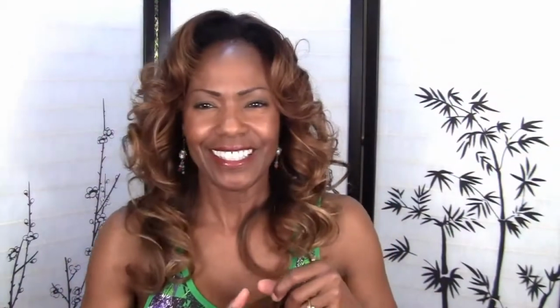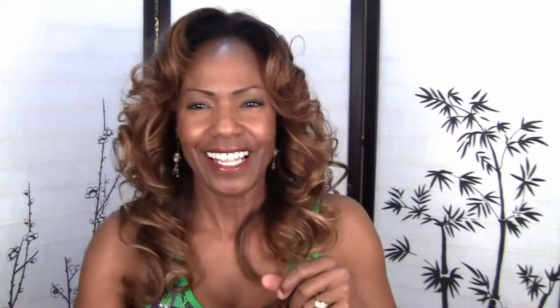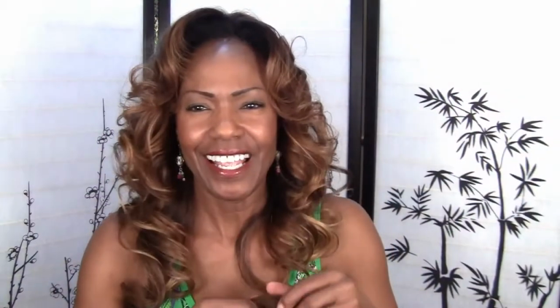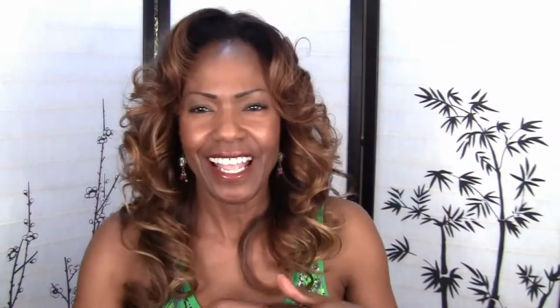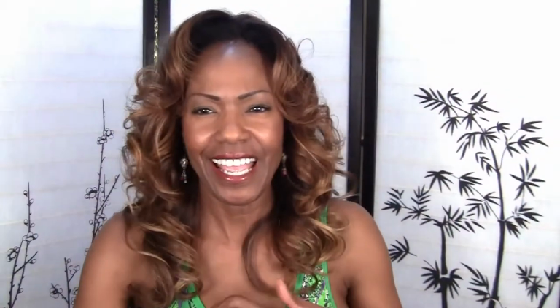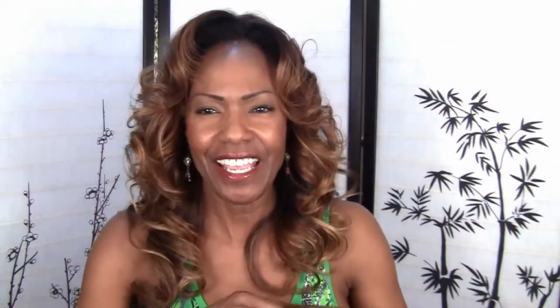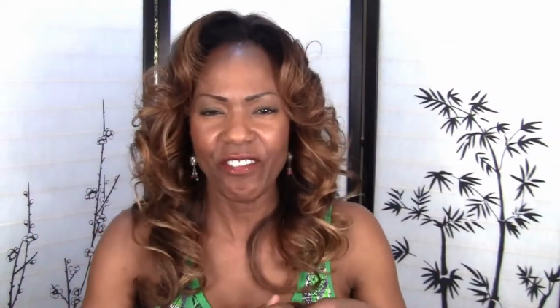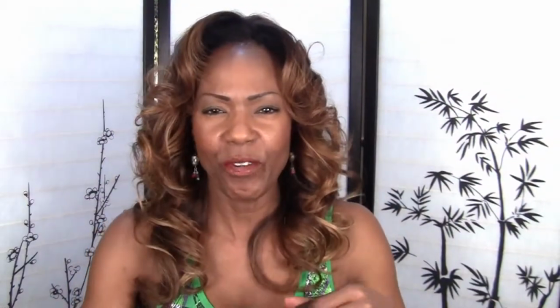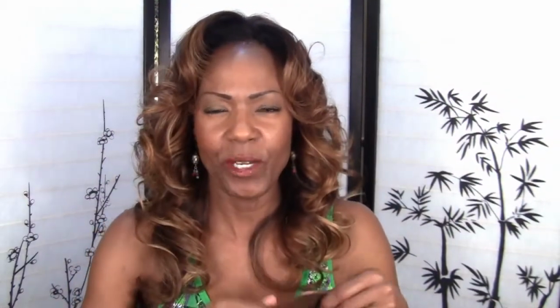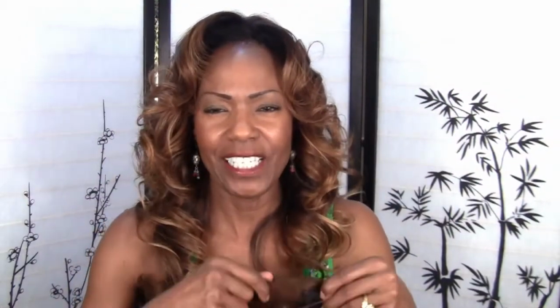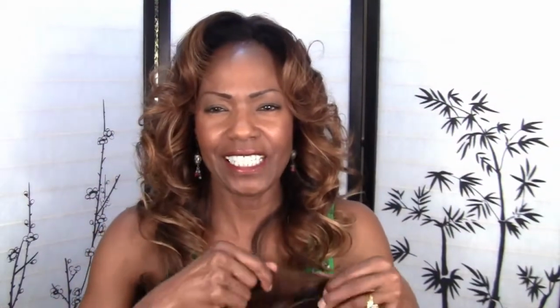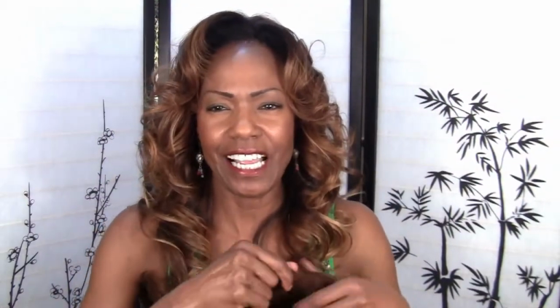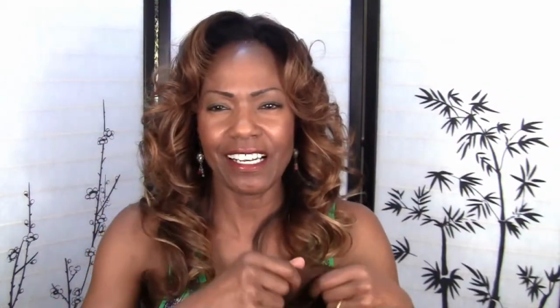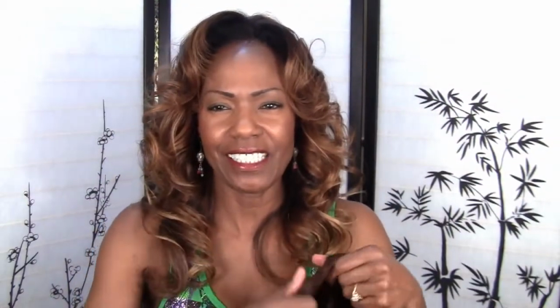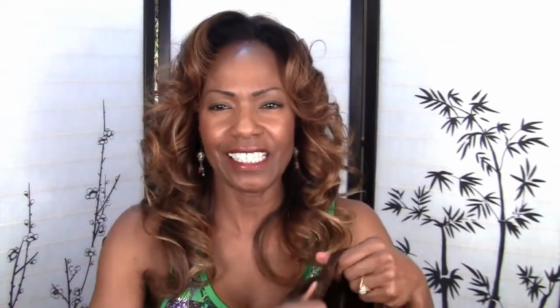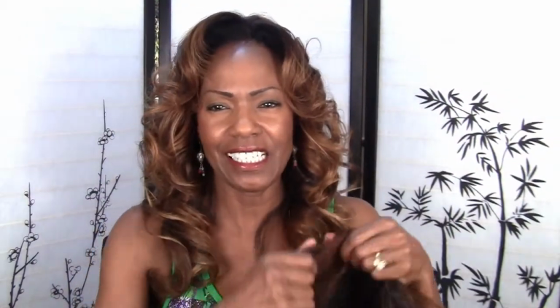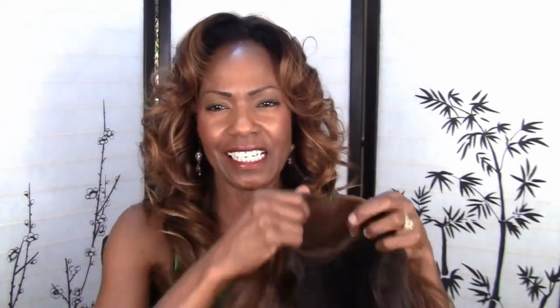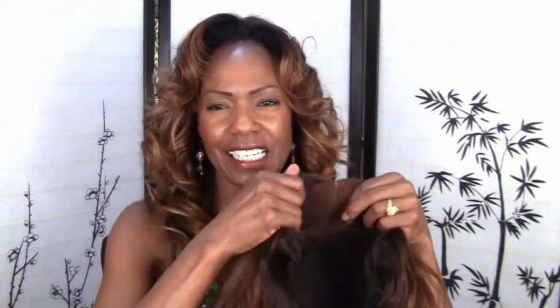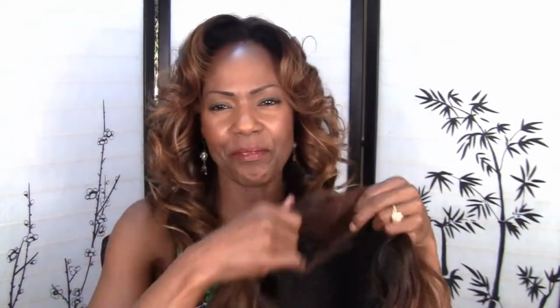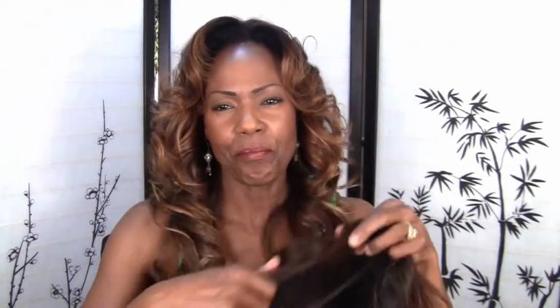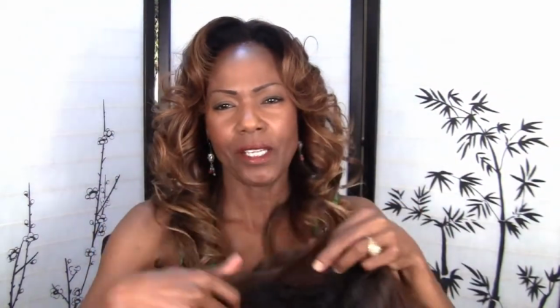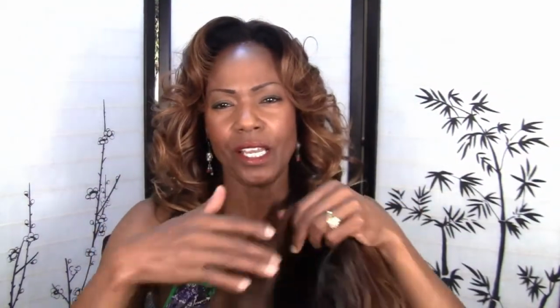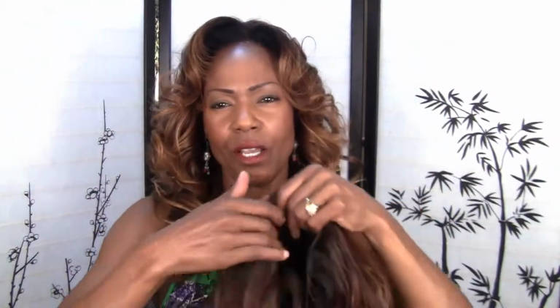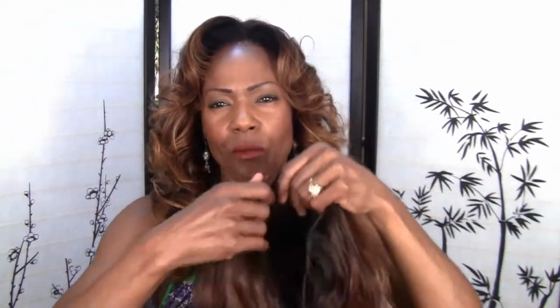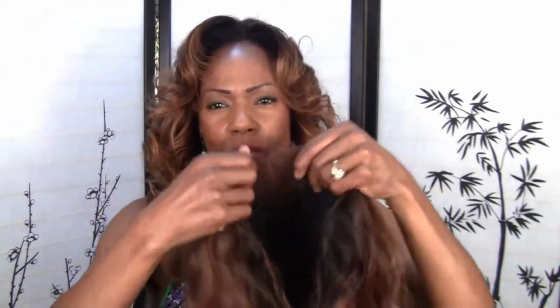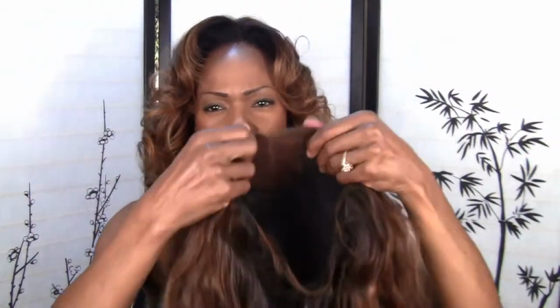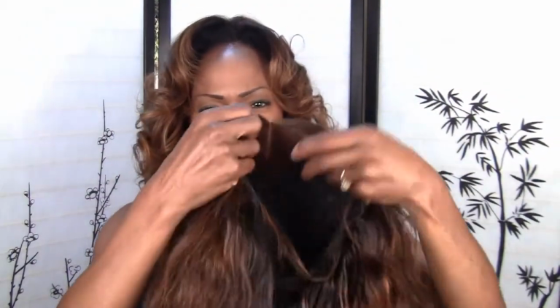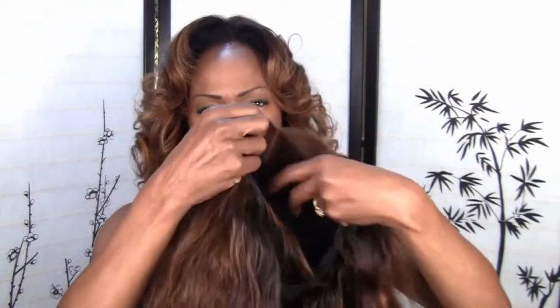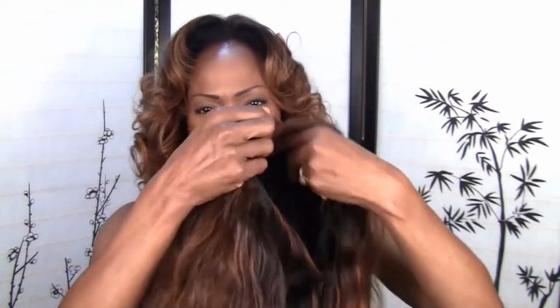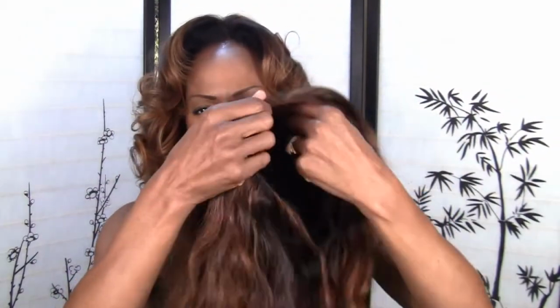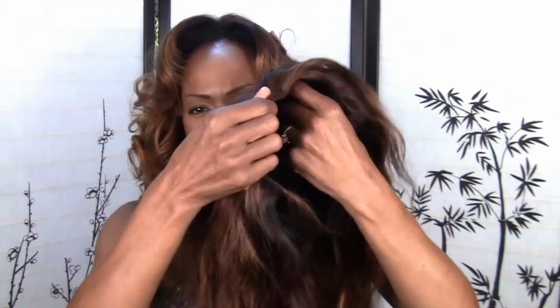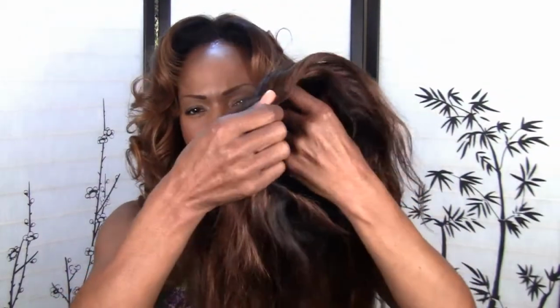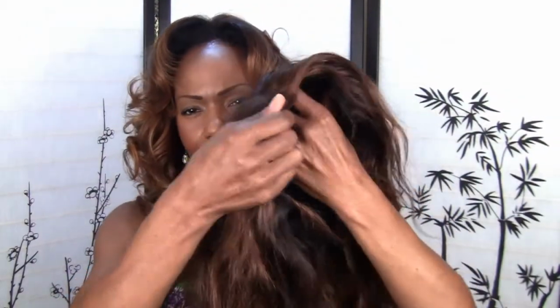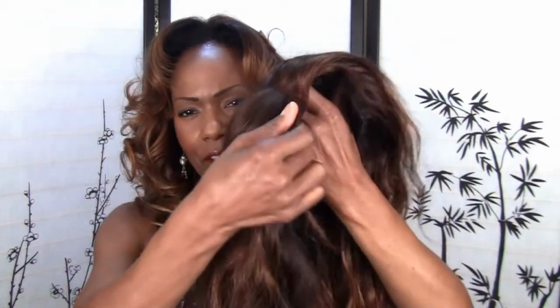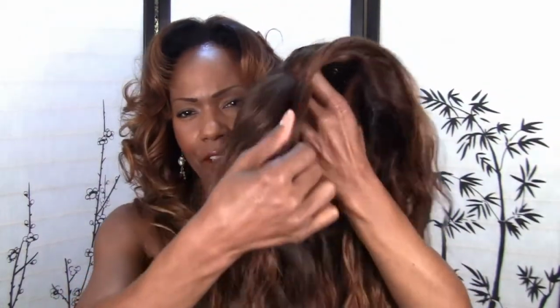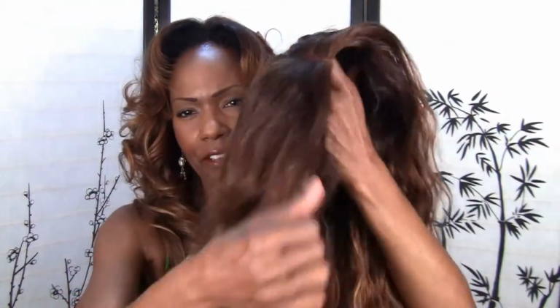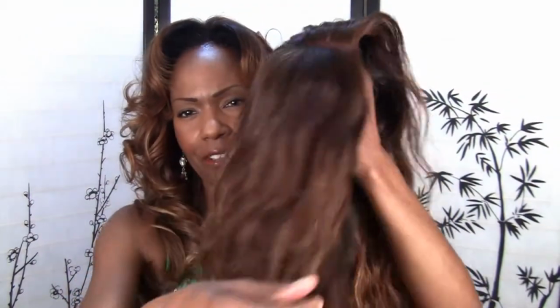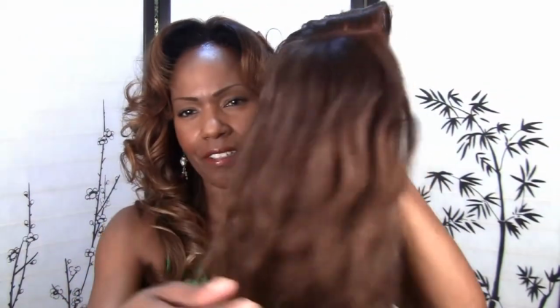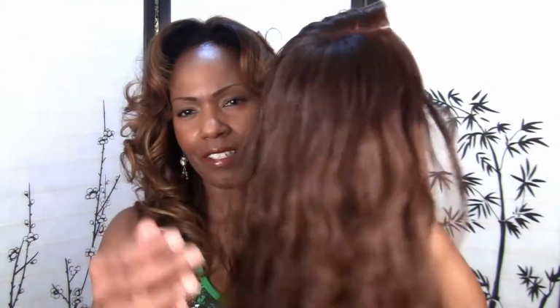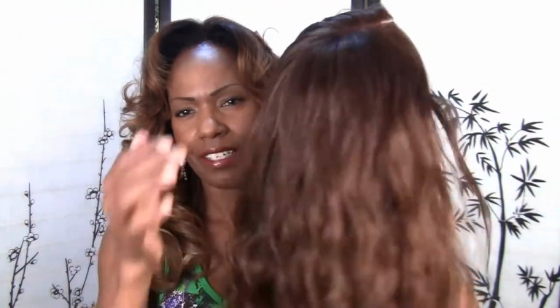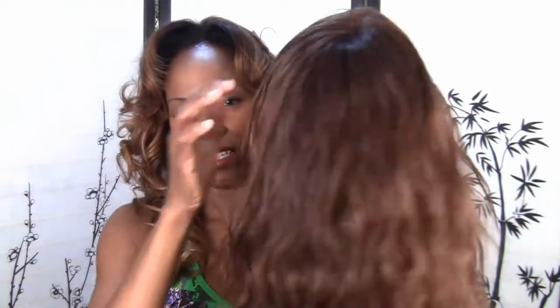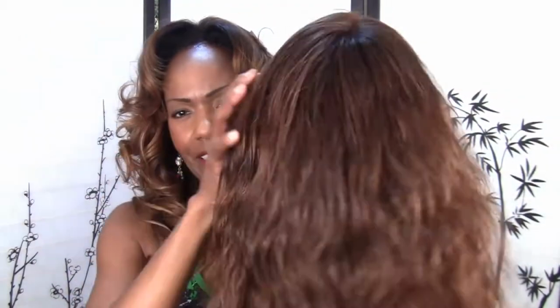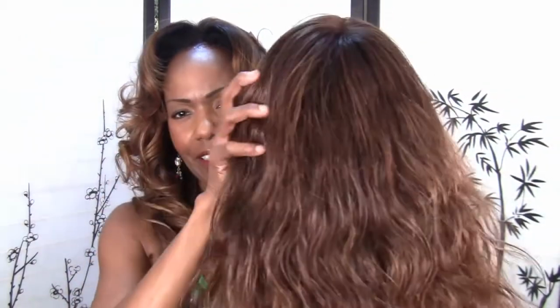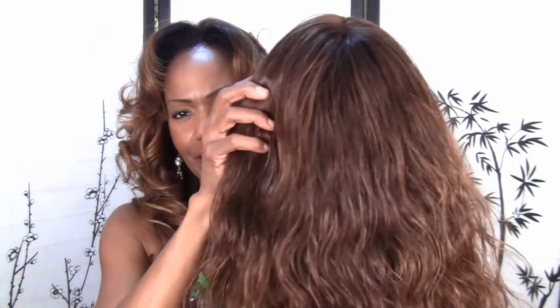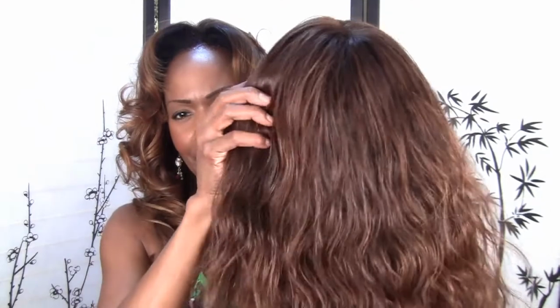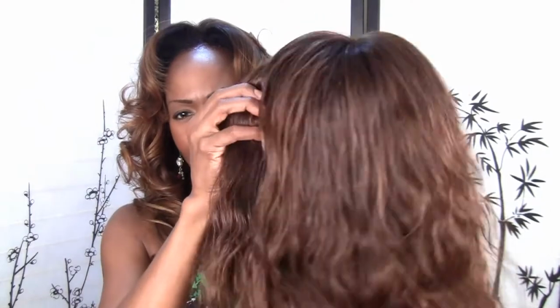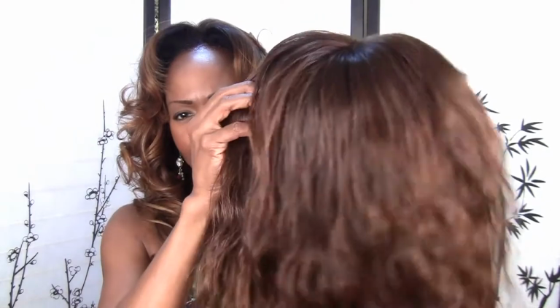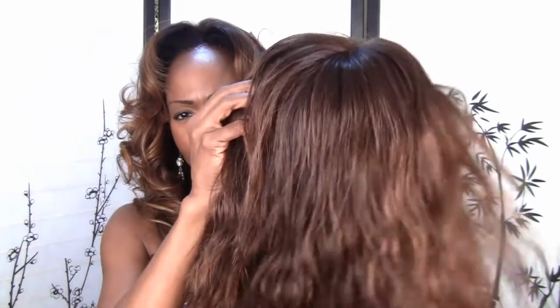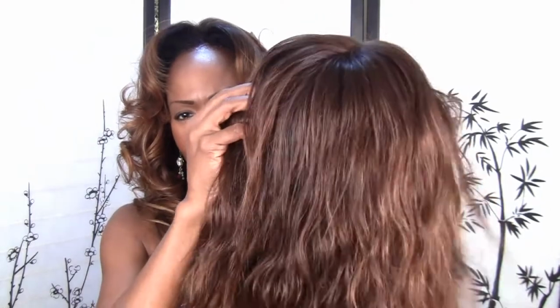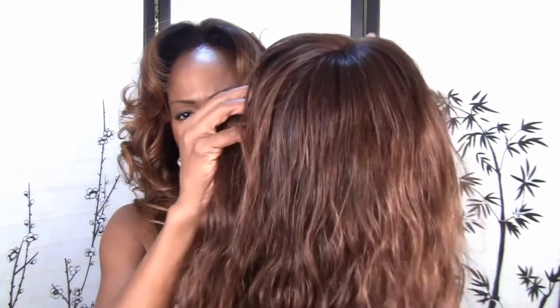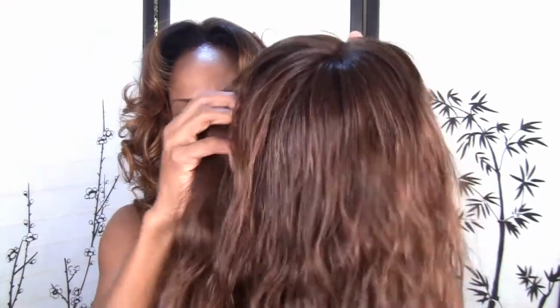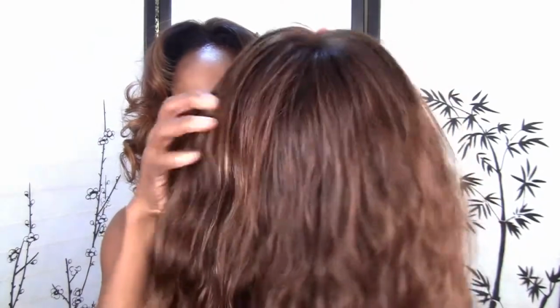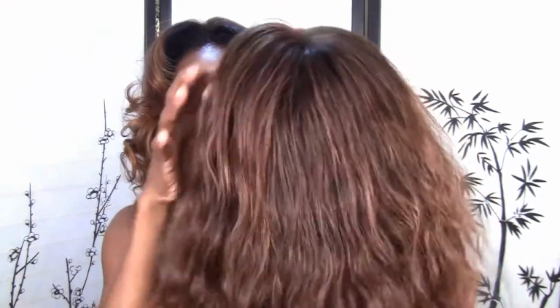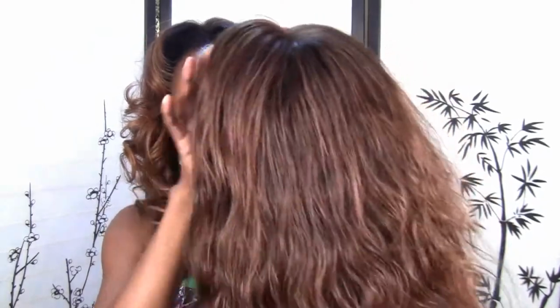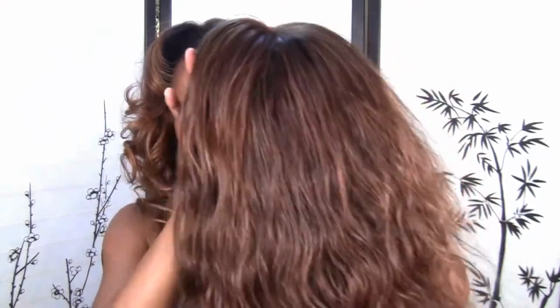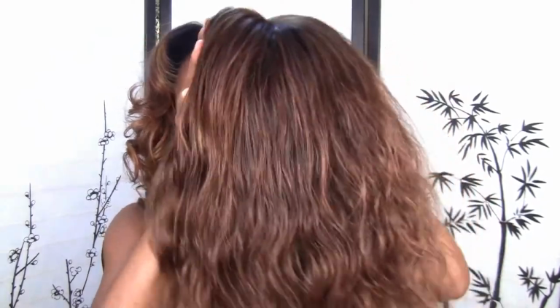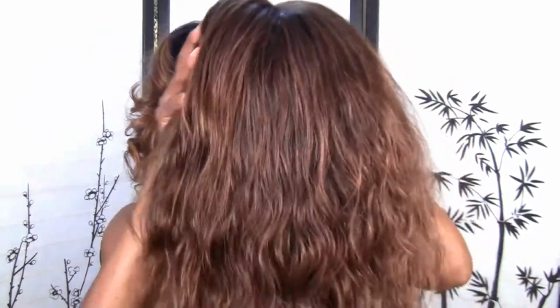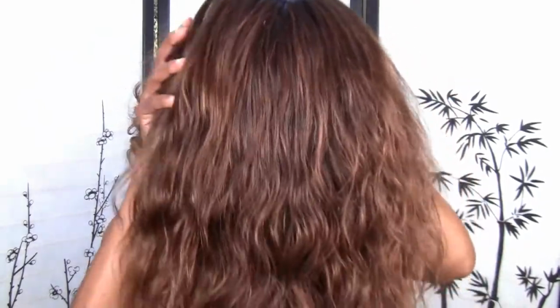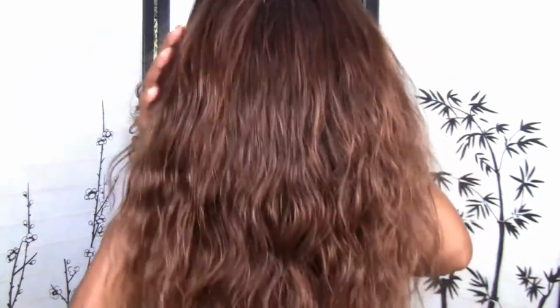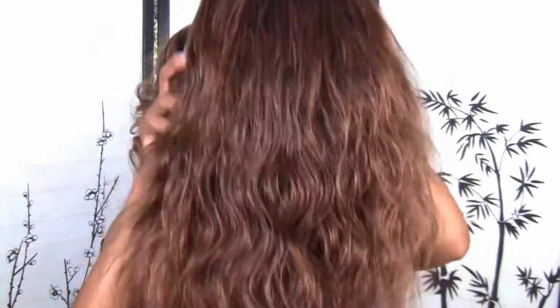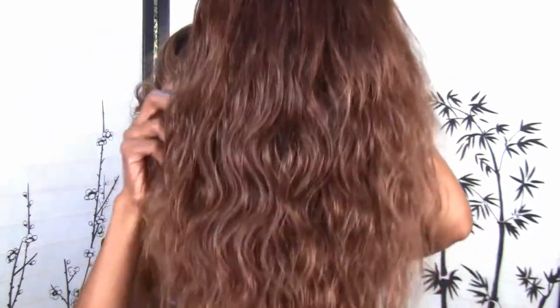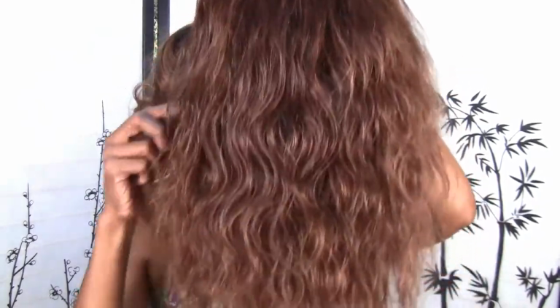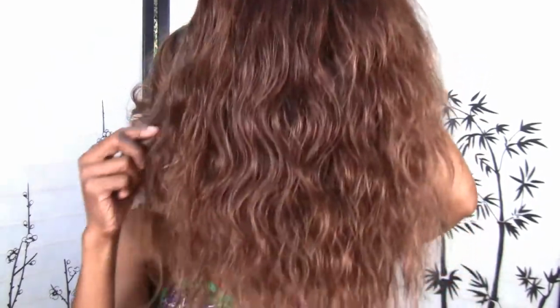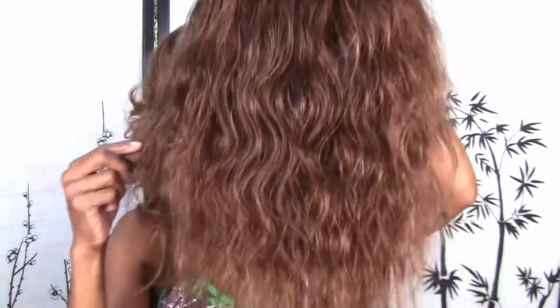Hey everyone, it's Goddess Lily. I'm all done with her so I want to show you how she came out.